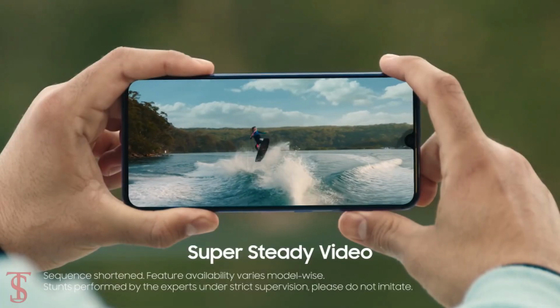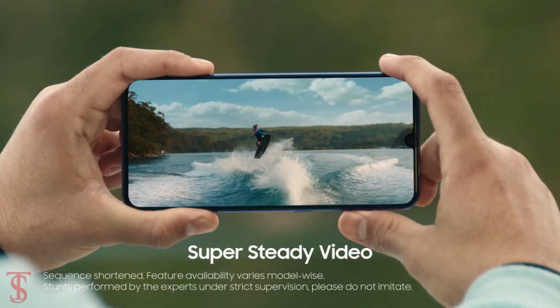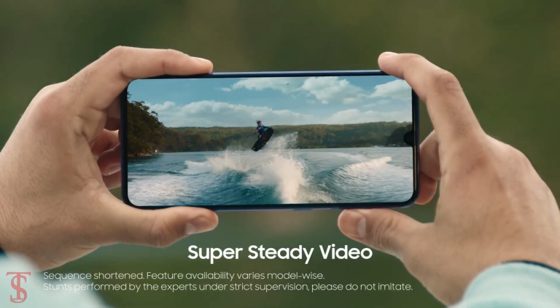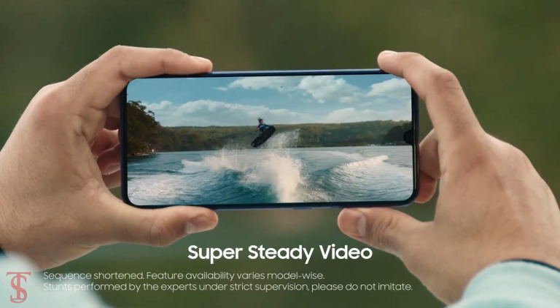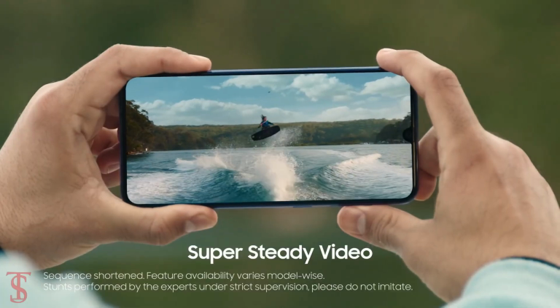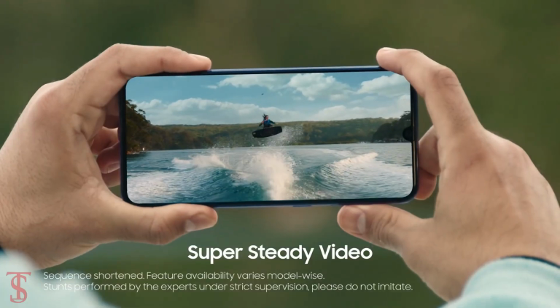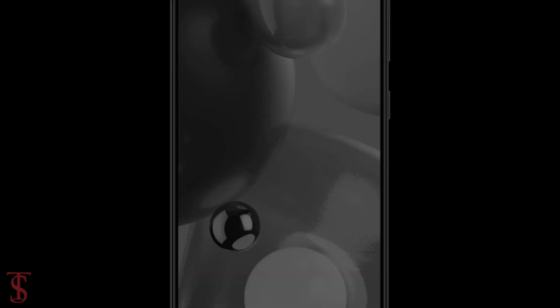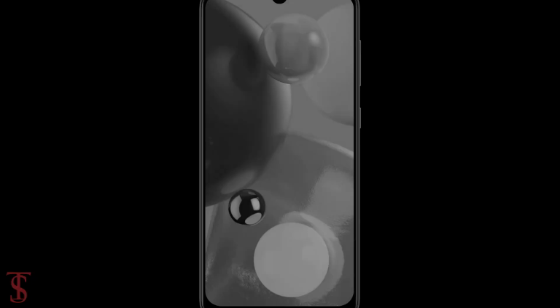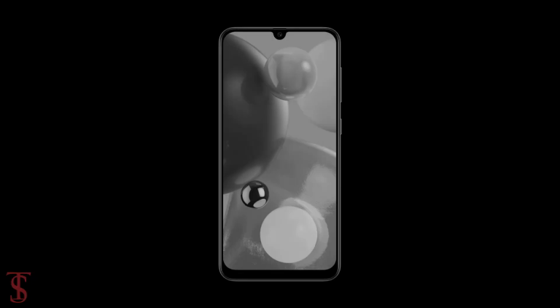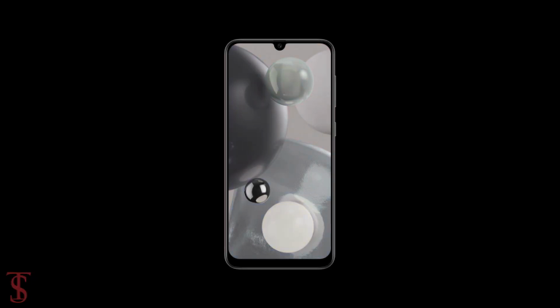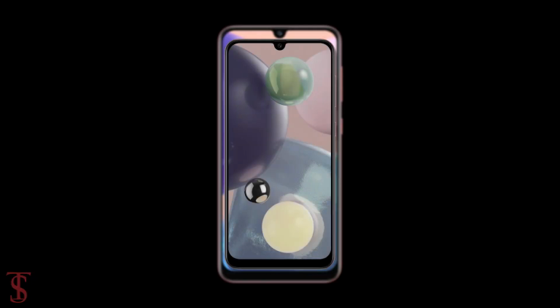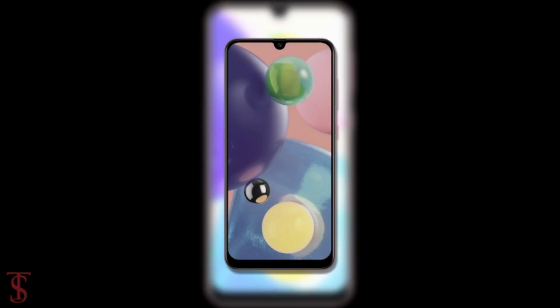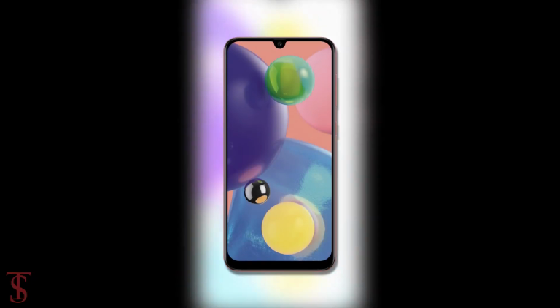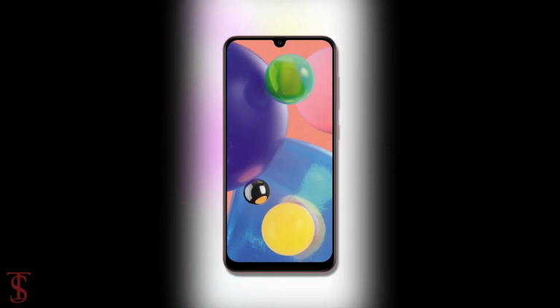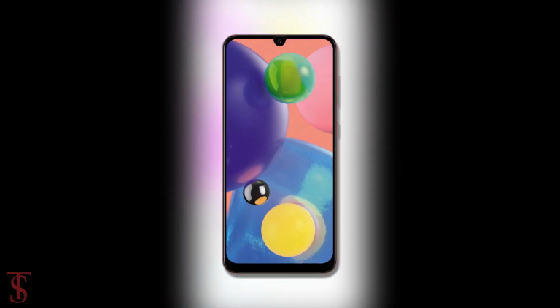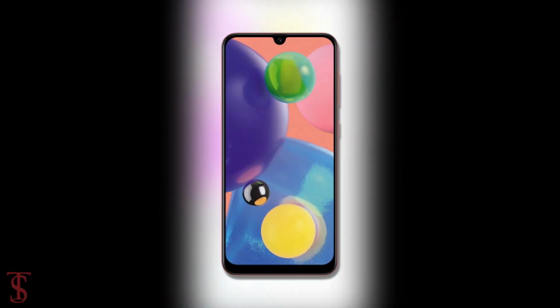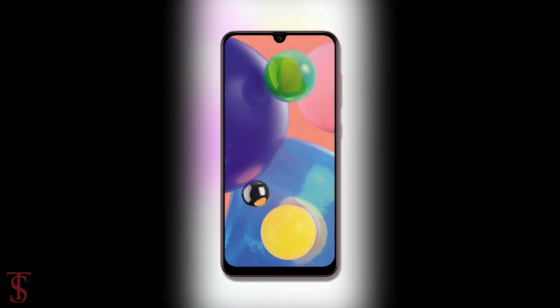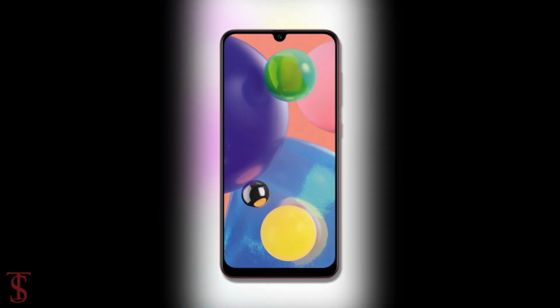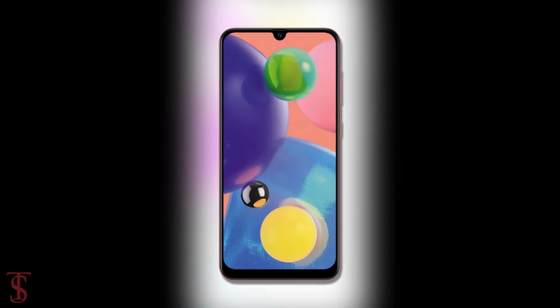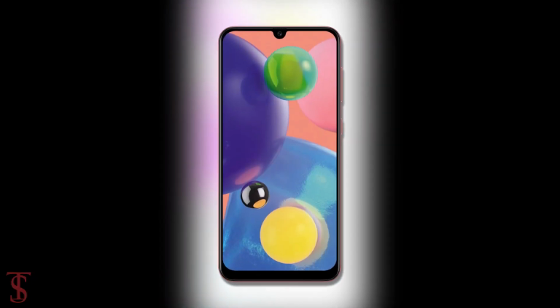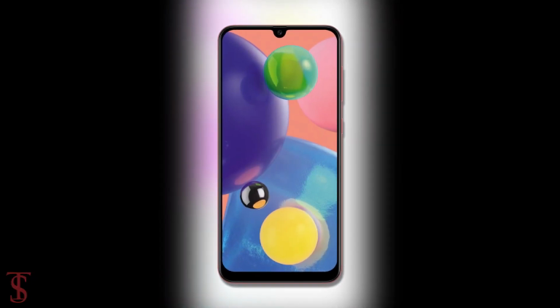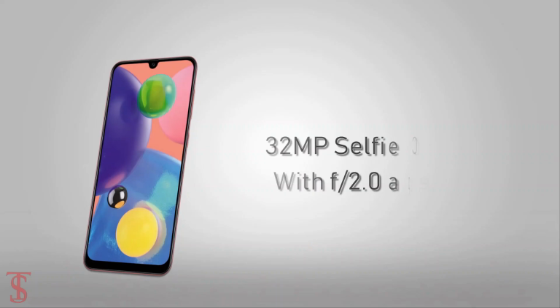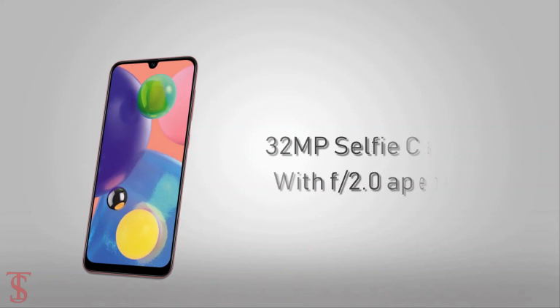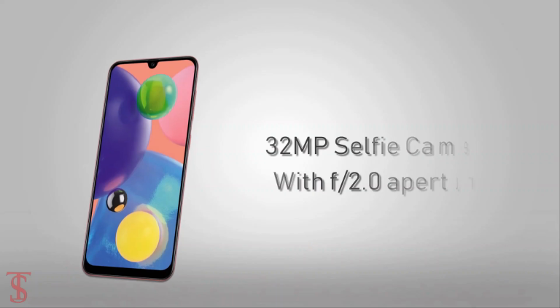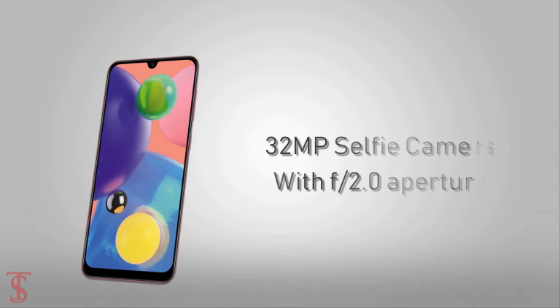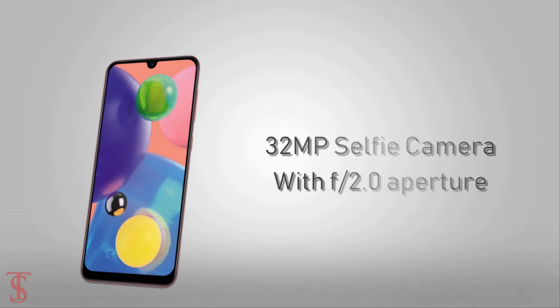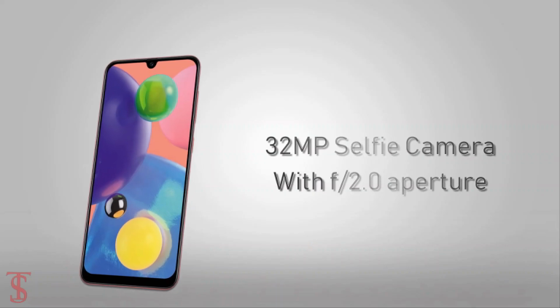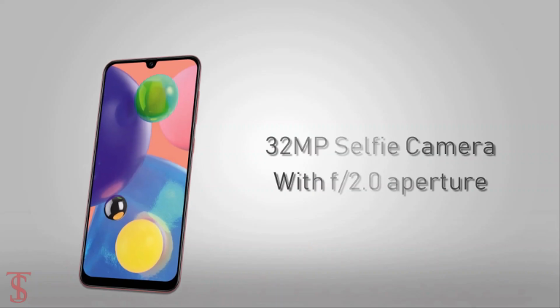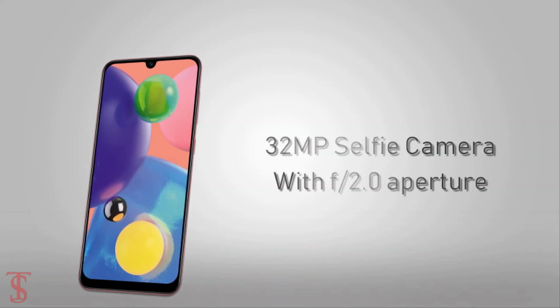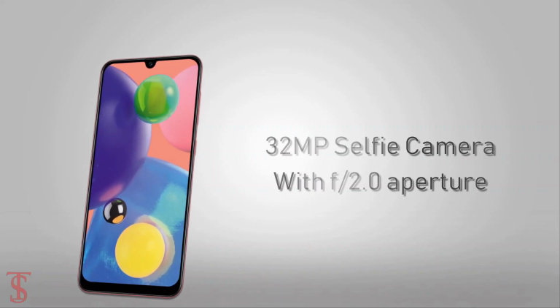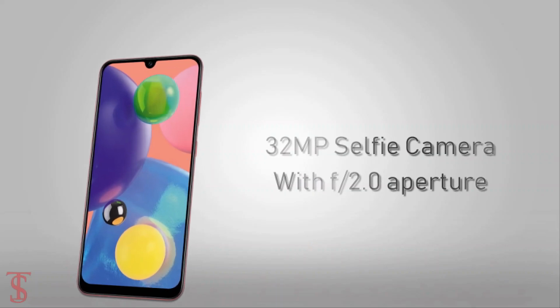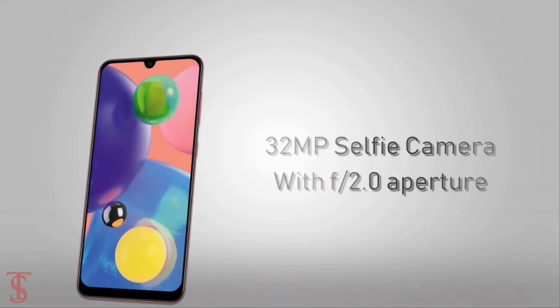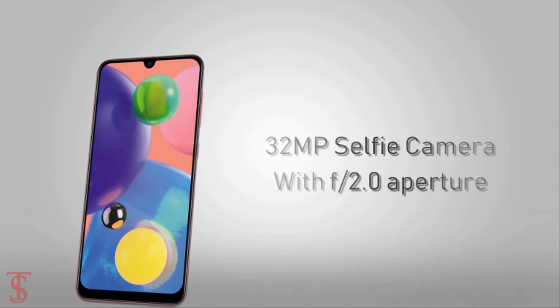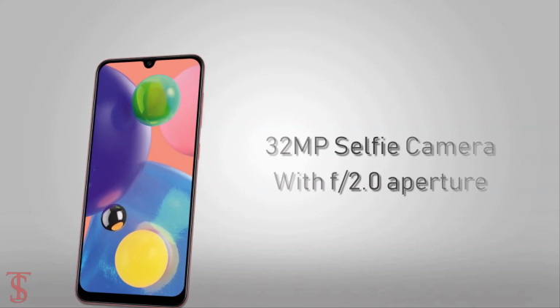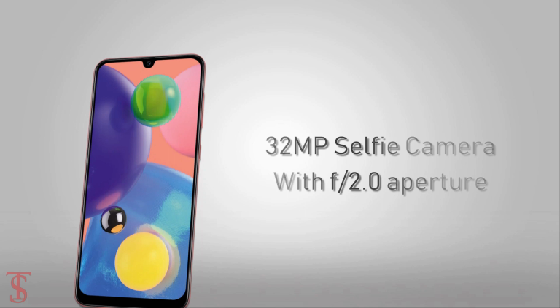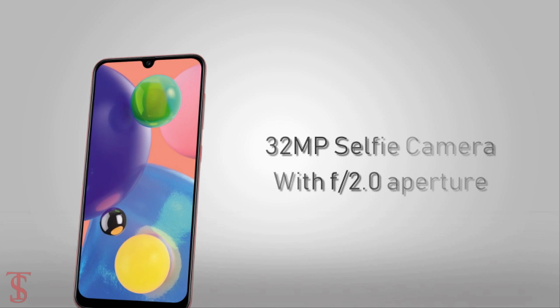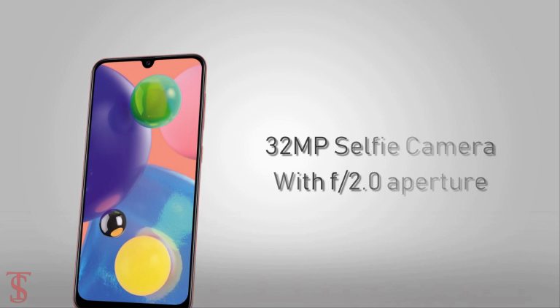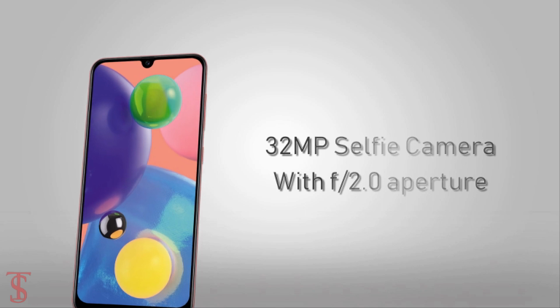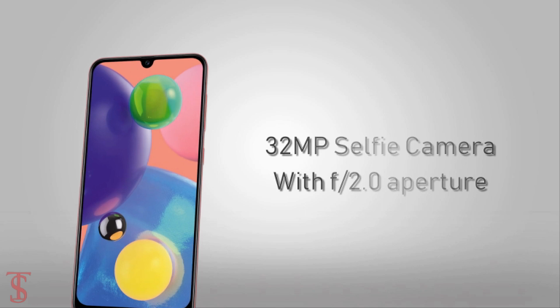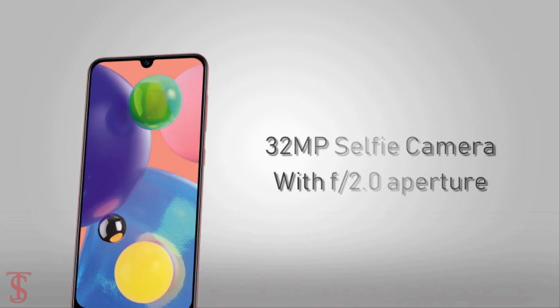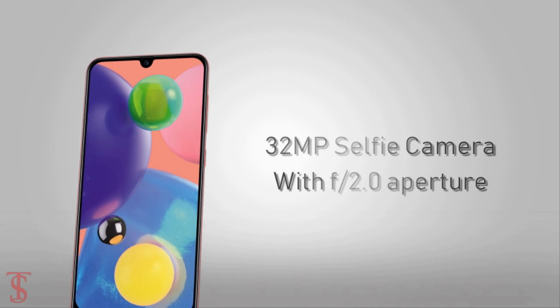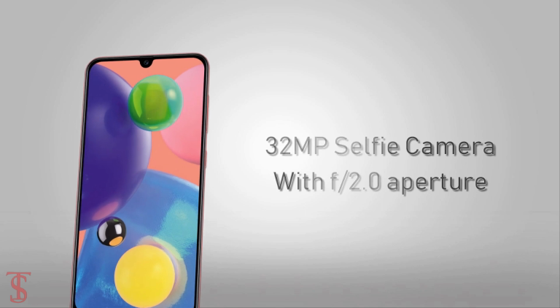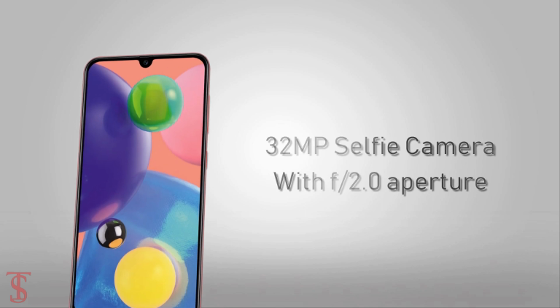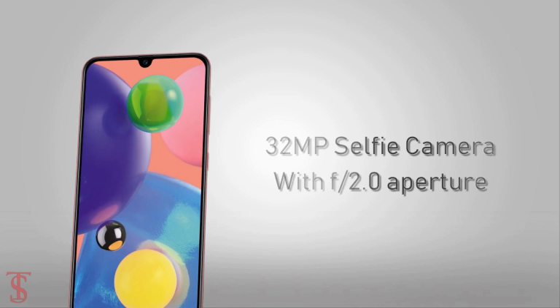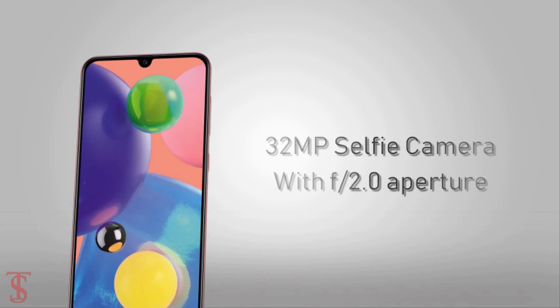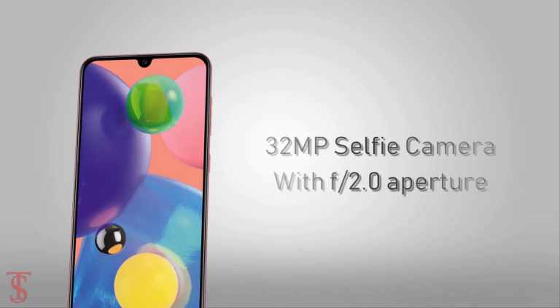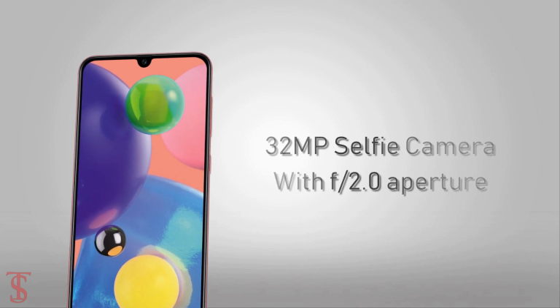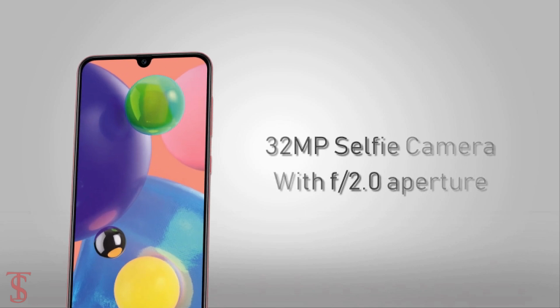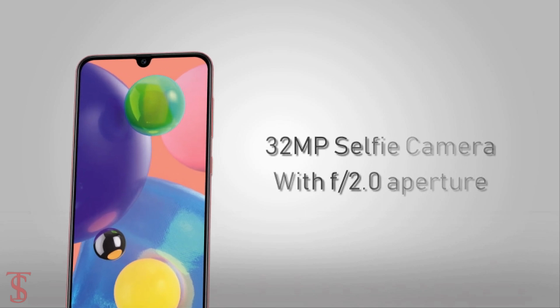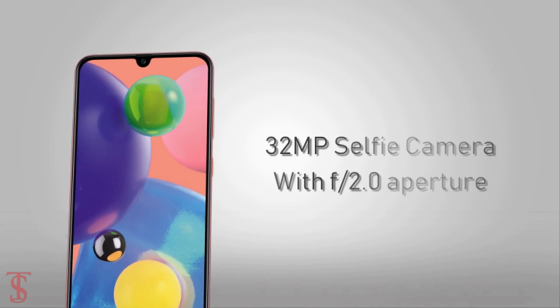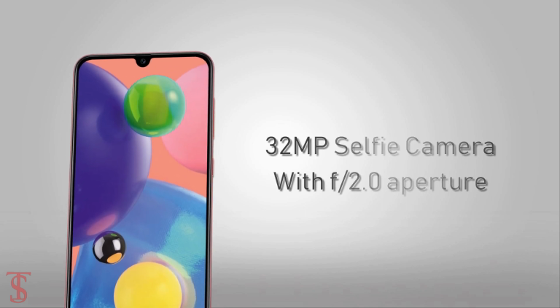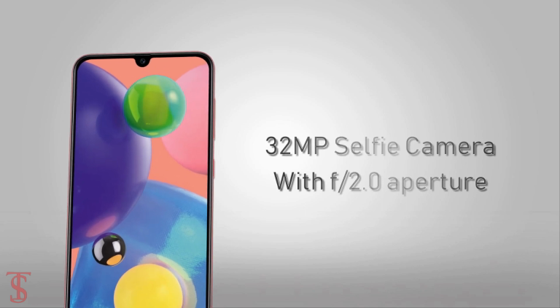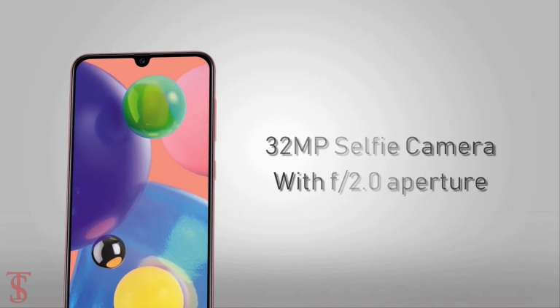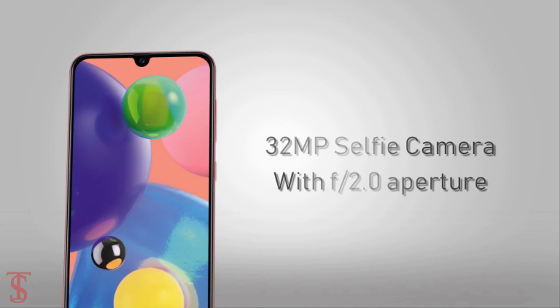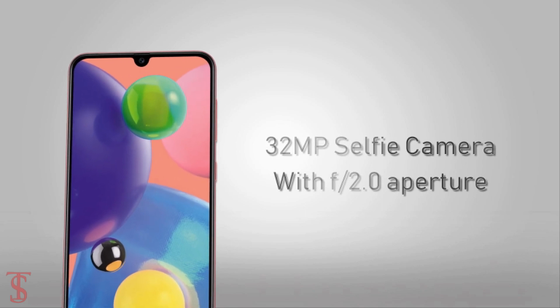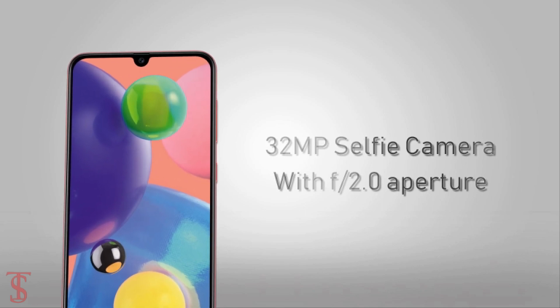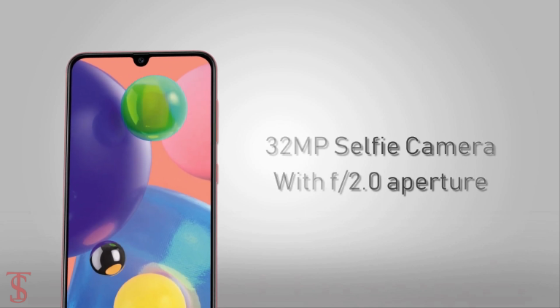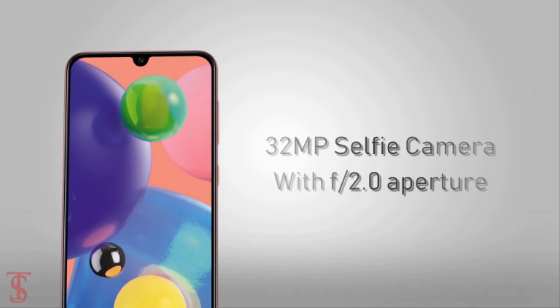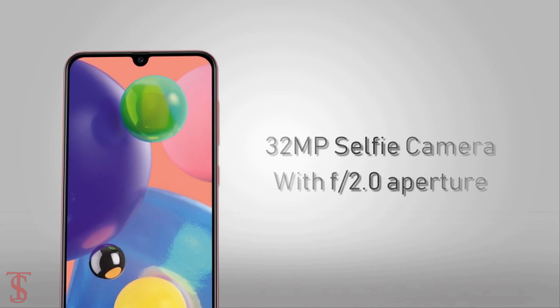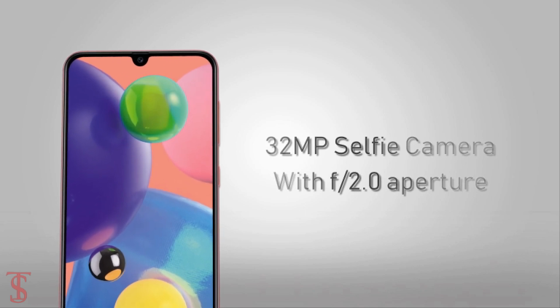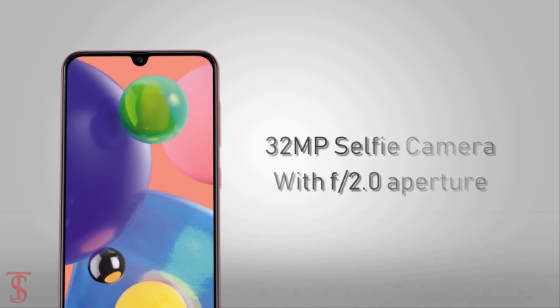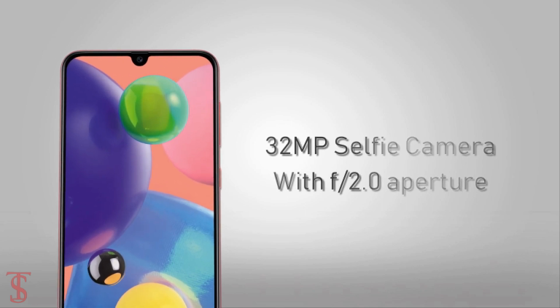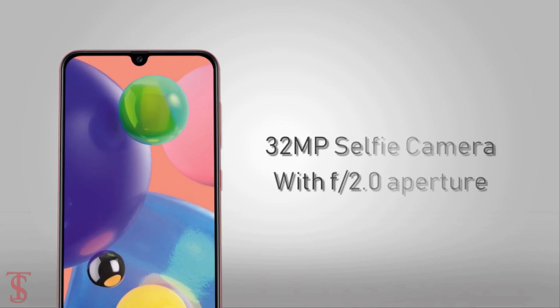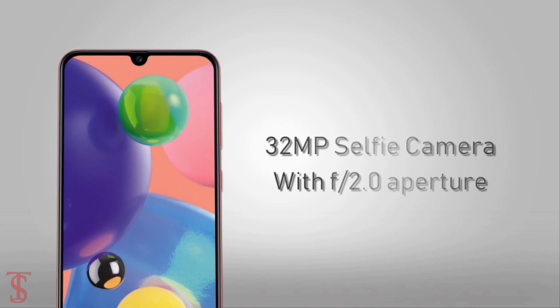On the front, there is a 32MP selfie camera under the notch with f/2.0 aperture.